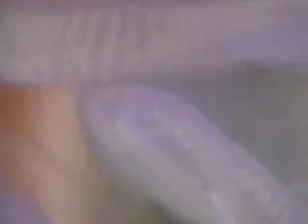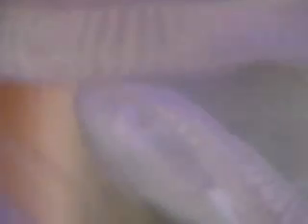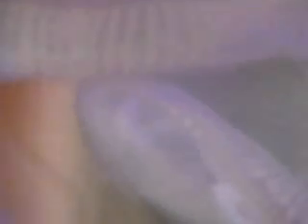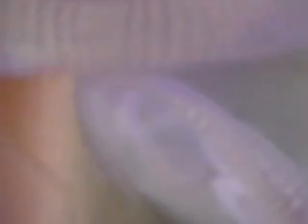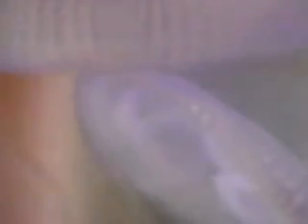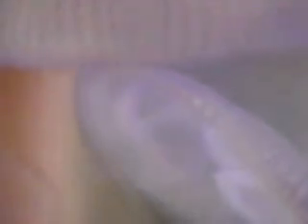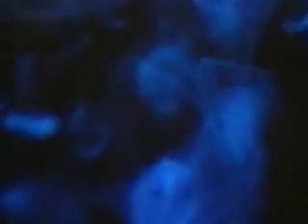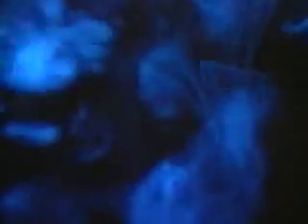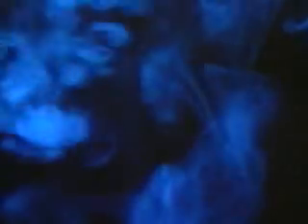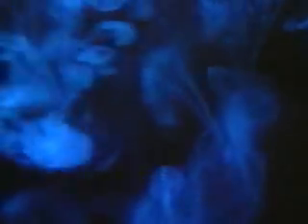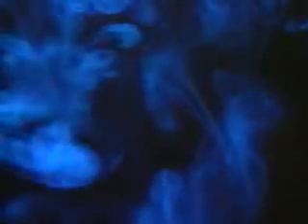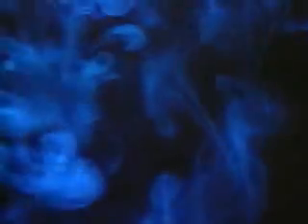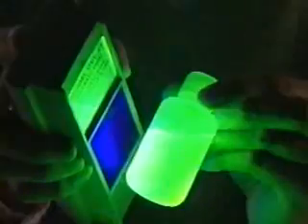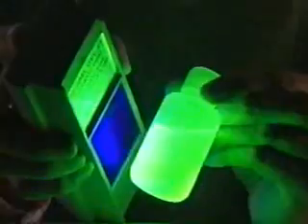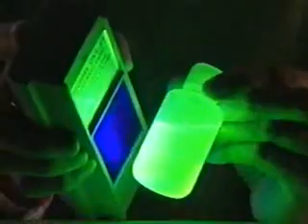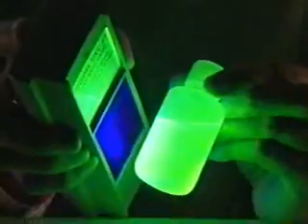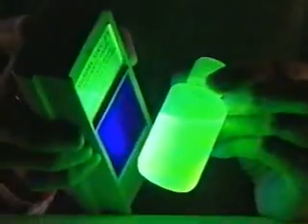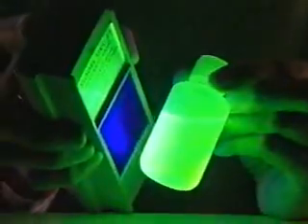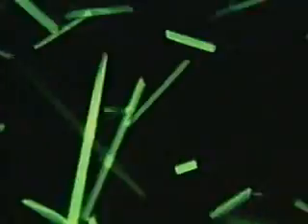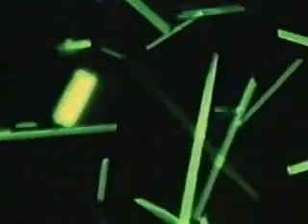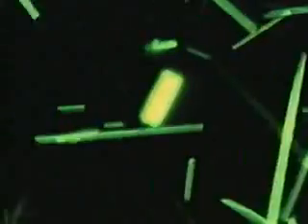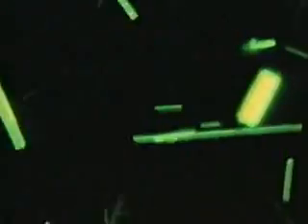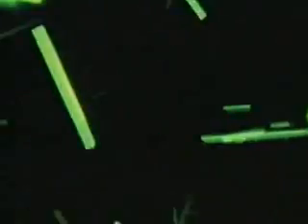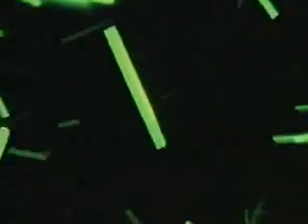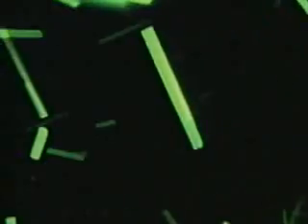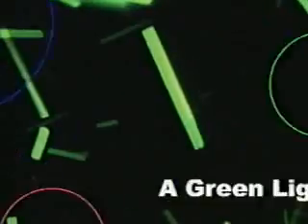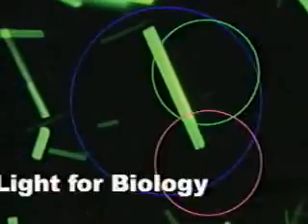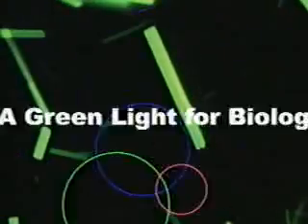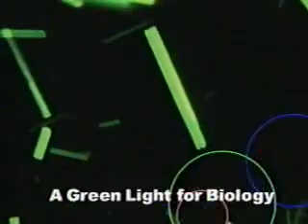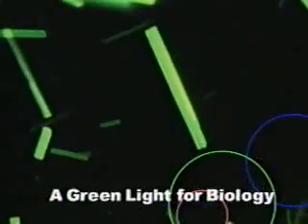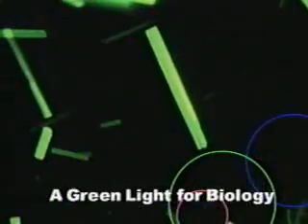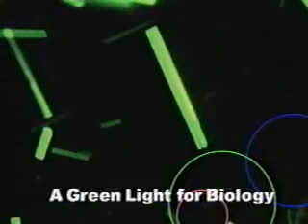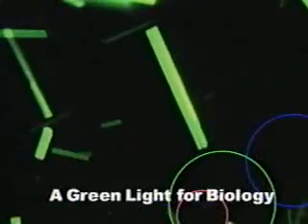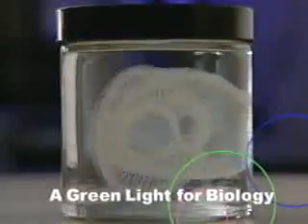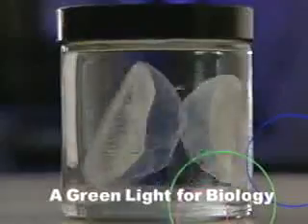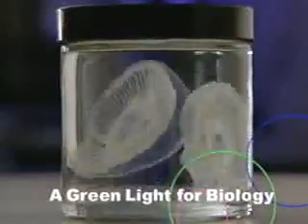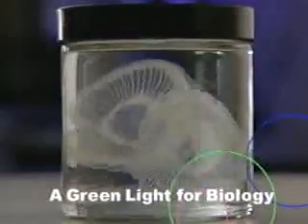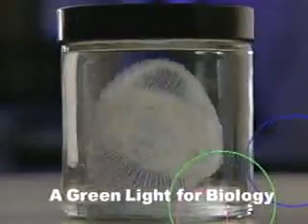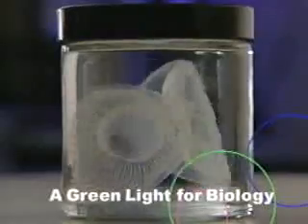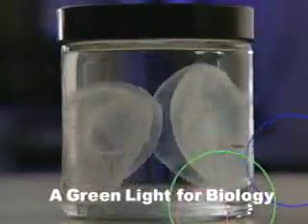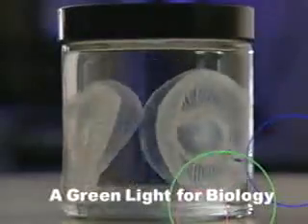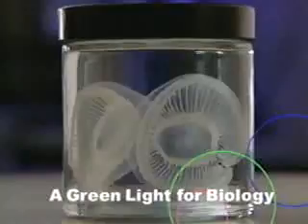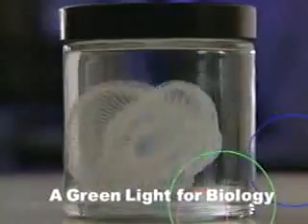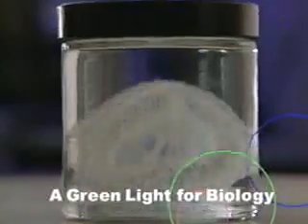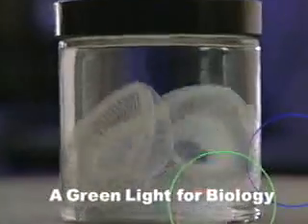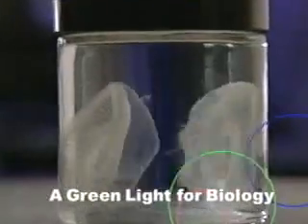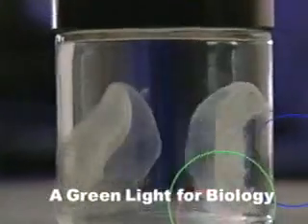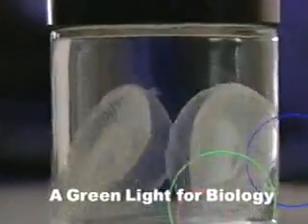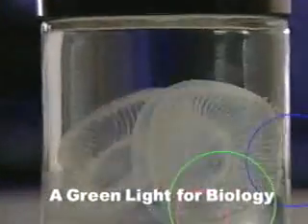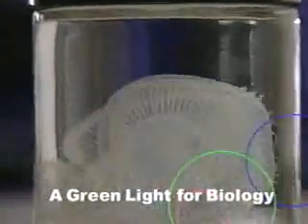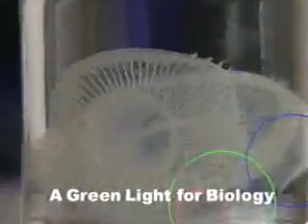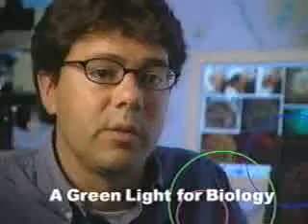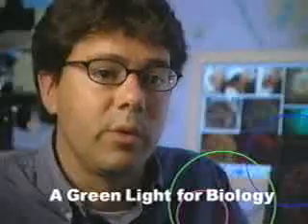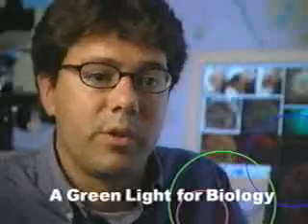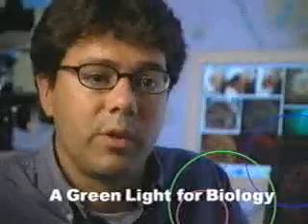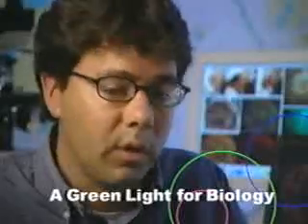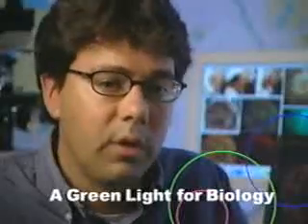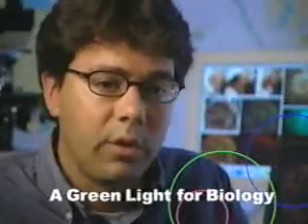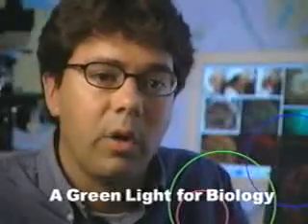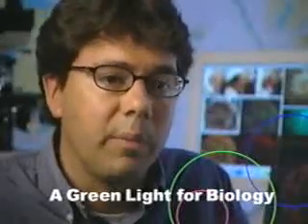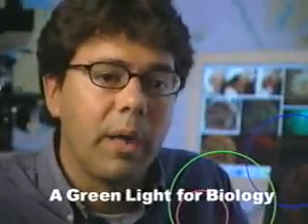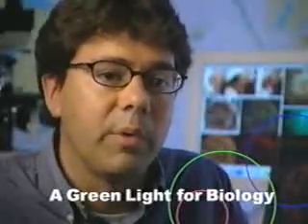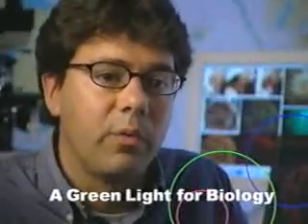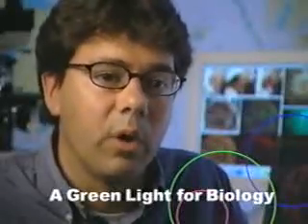Jellyfish have given the green light to microbiologists. We can actually, for the first time, visualize all these things we just thought about before.